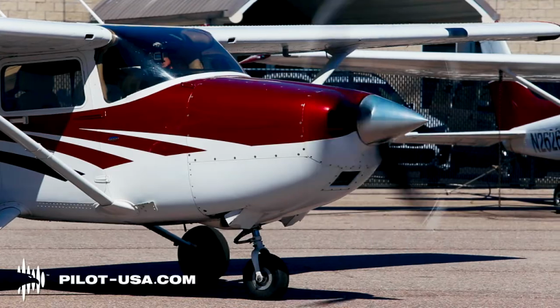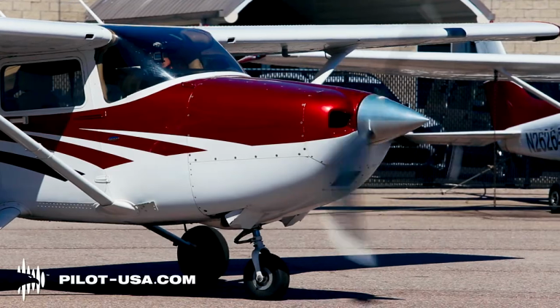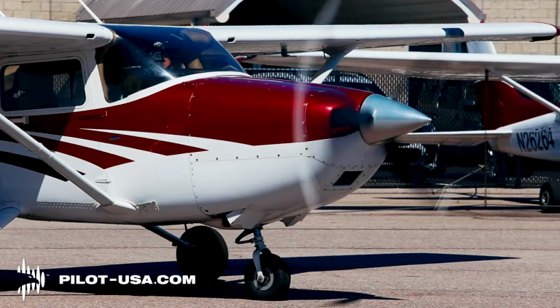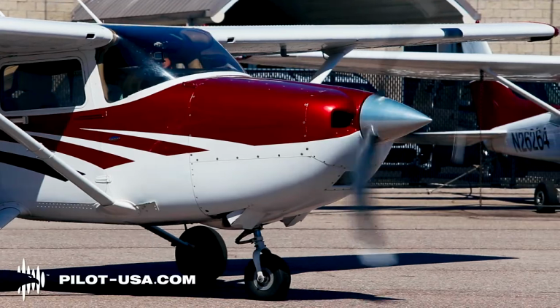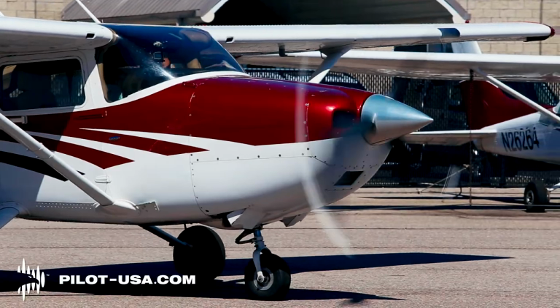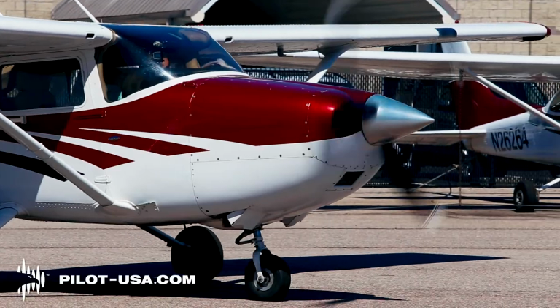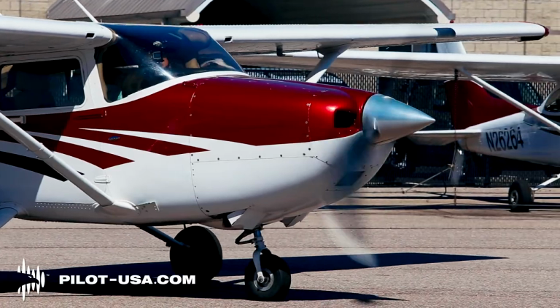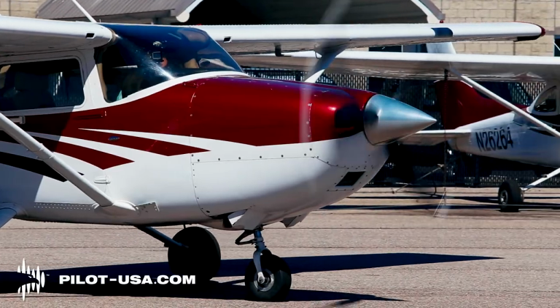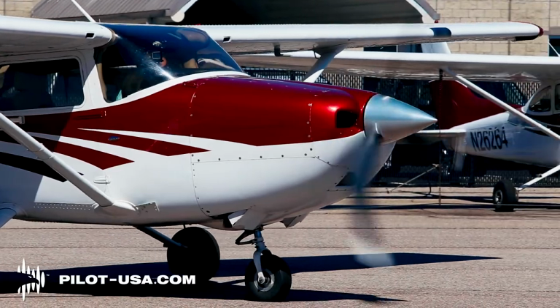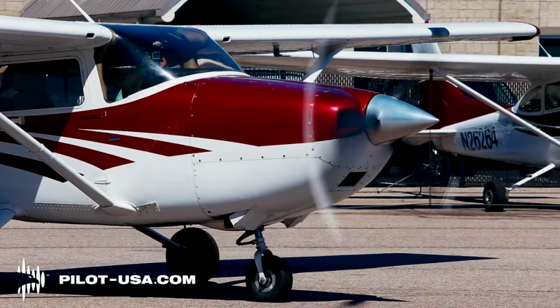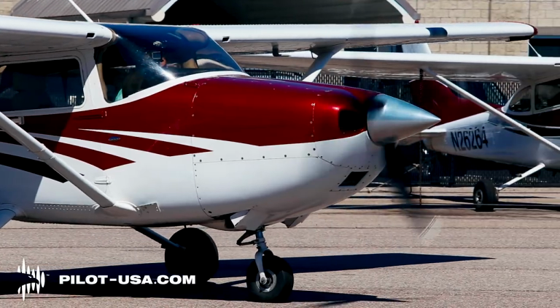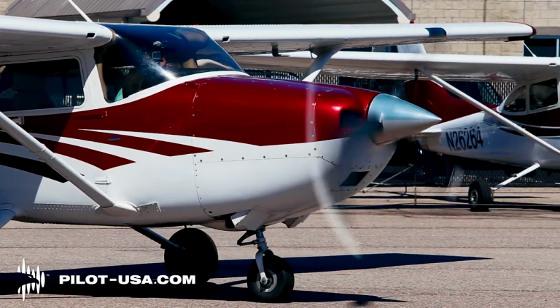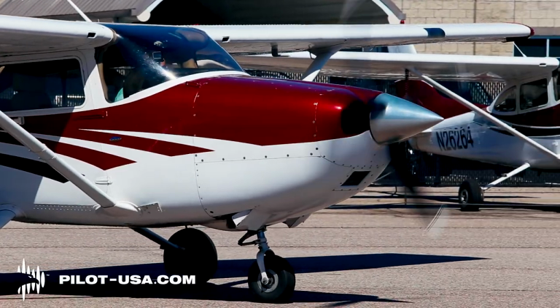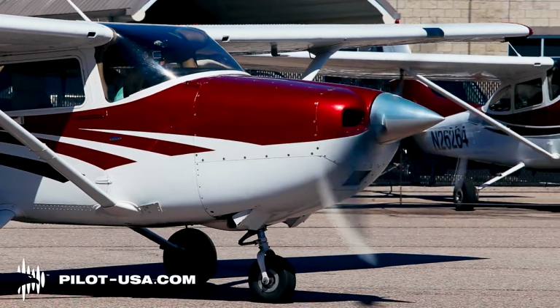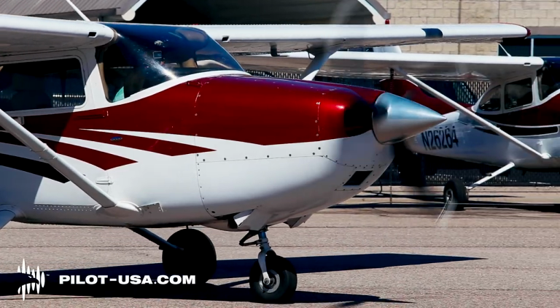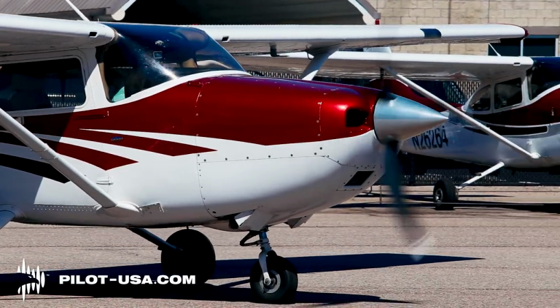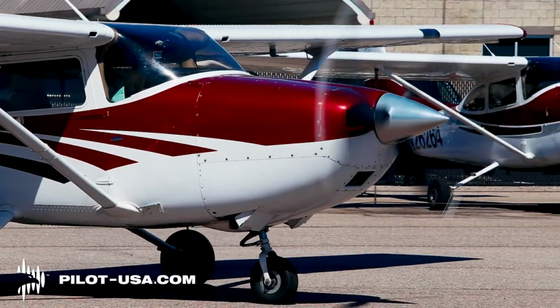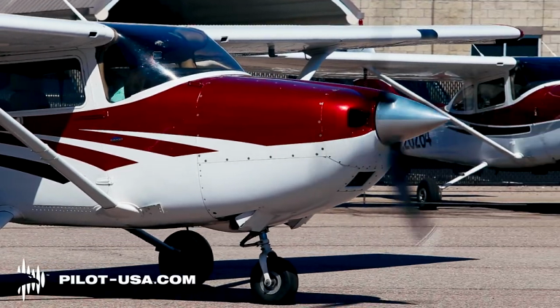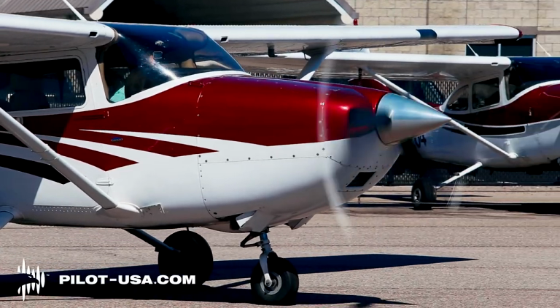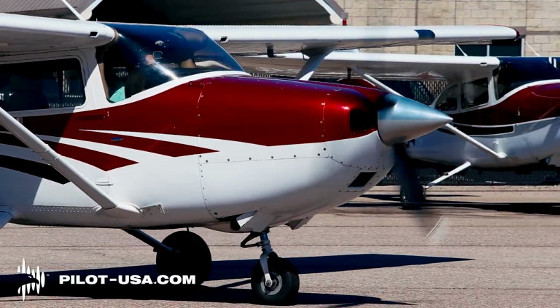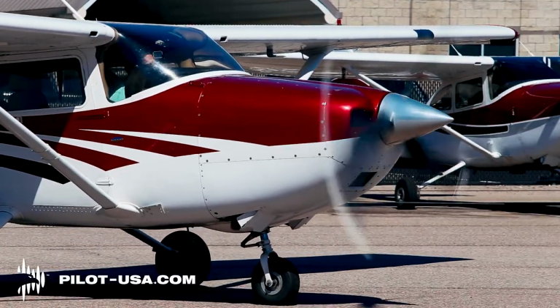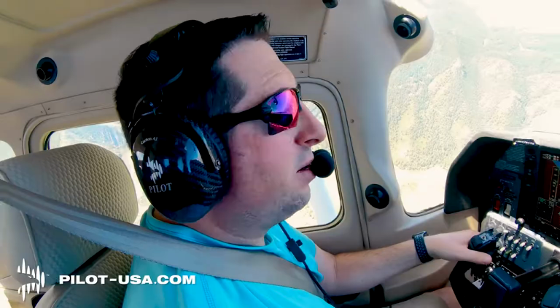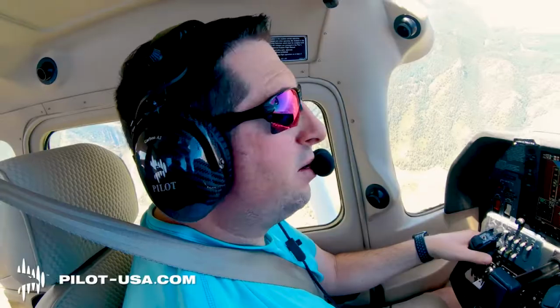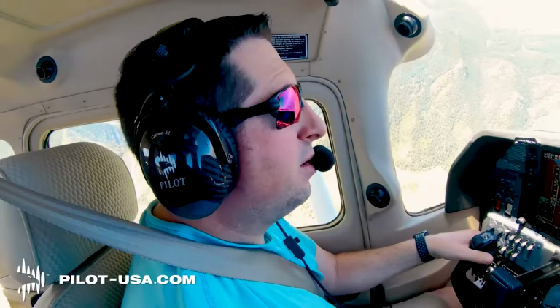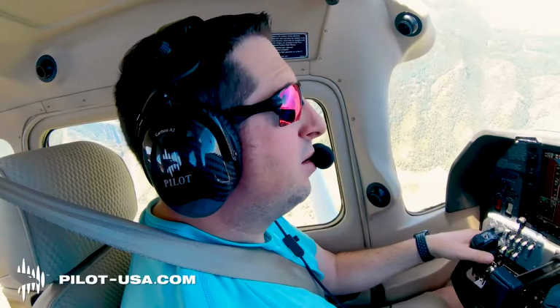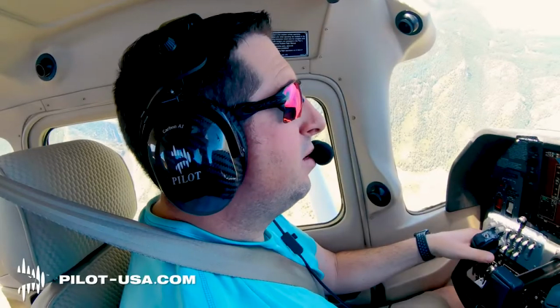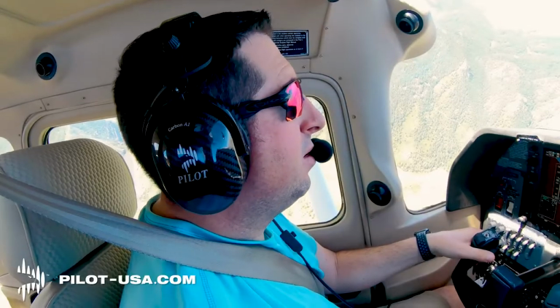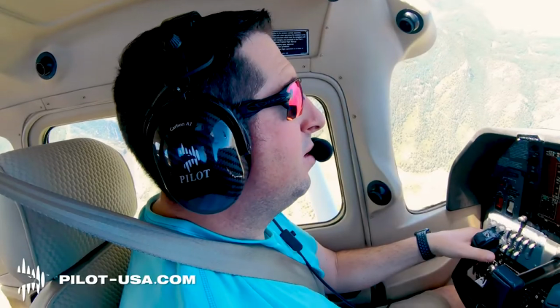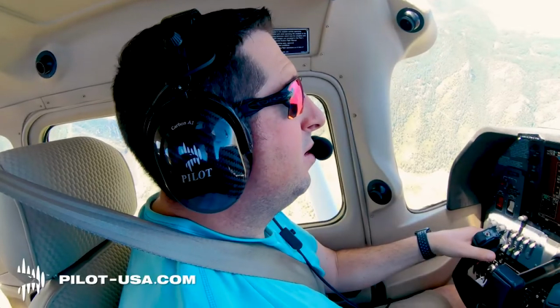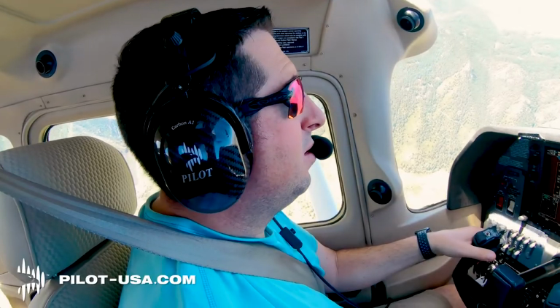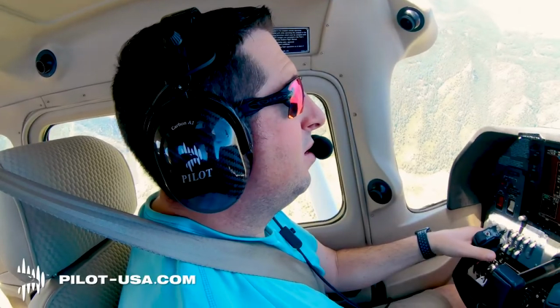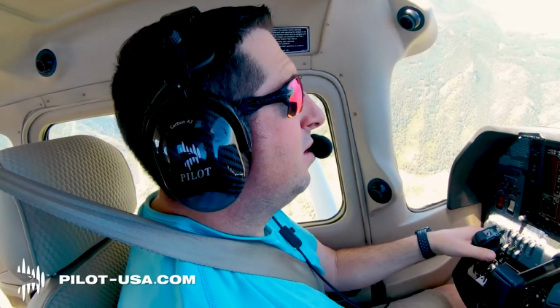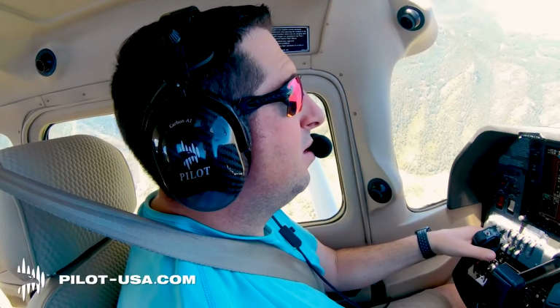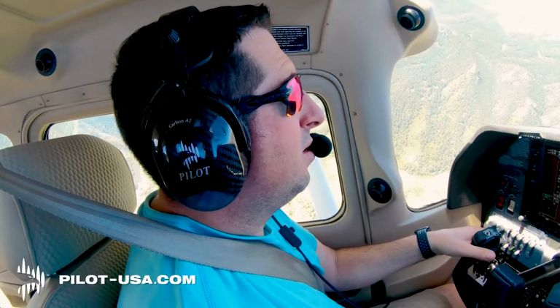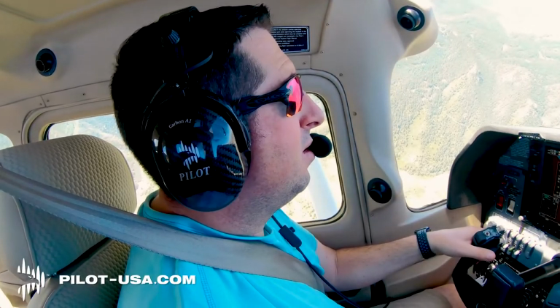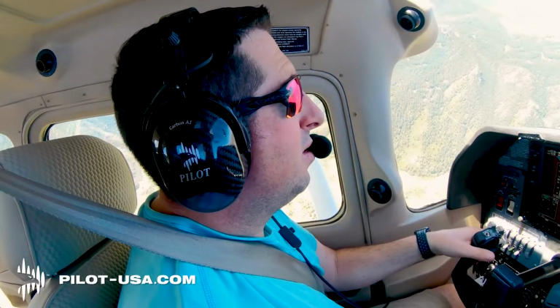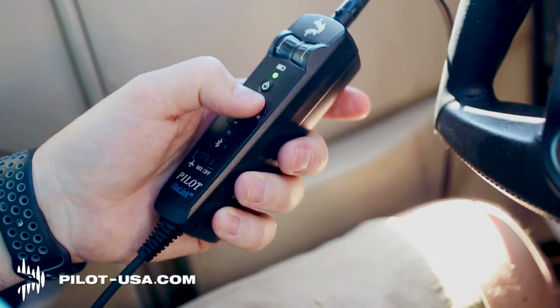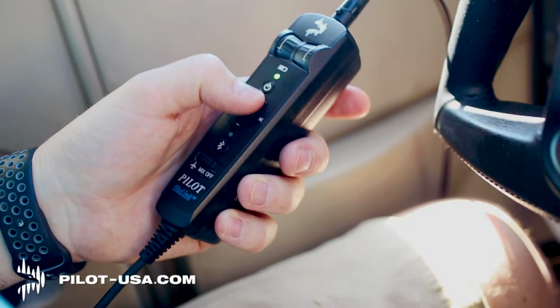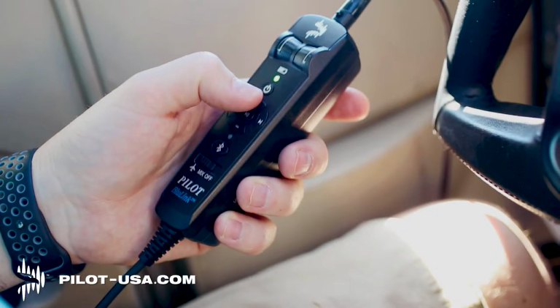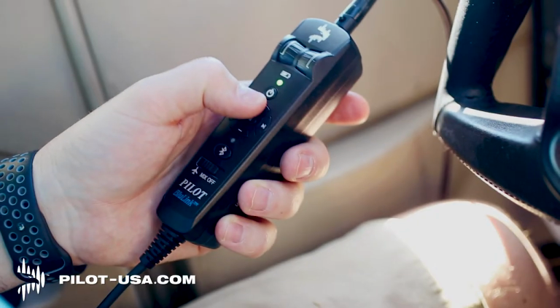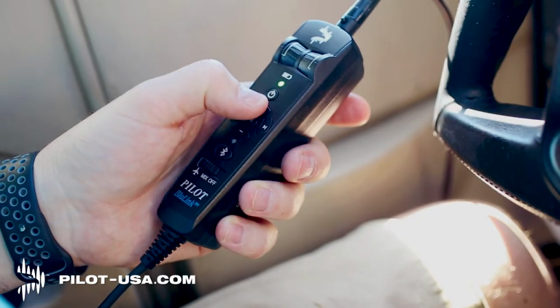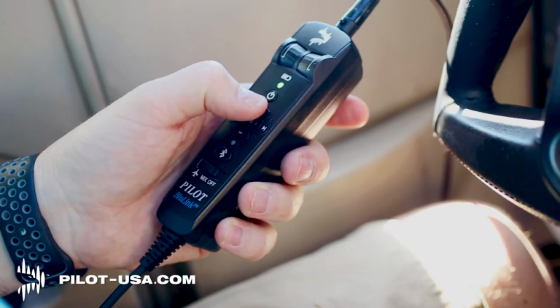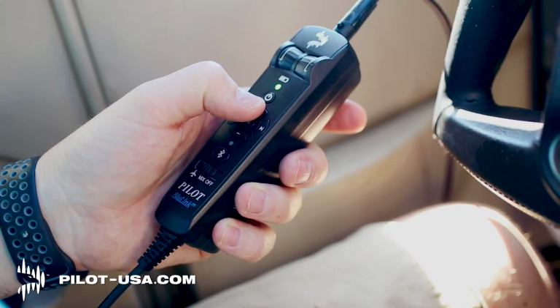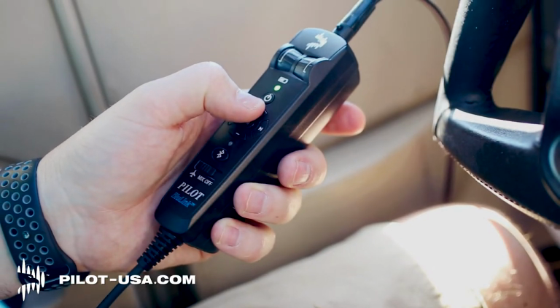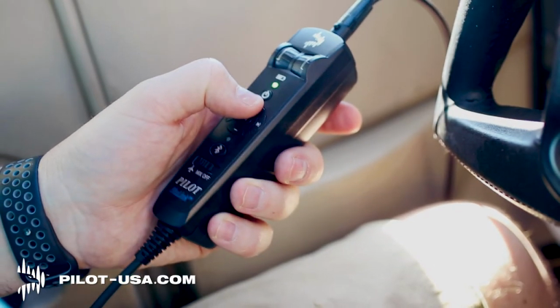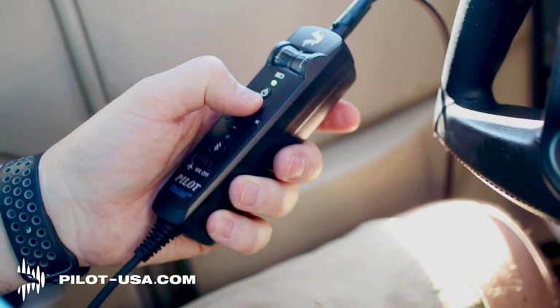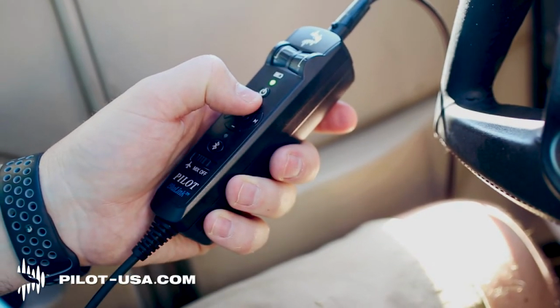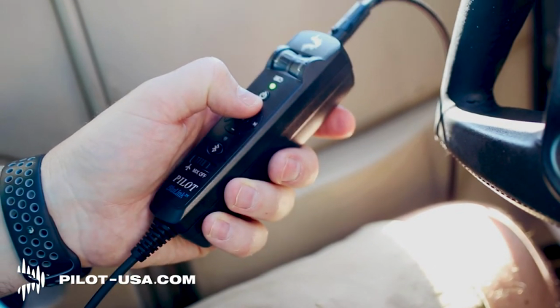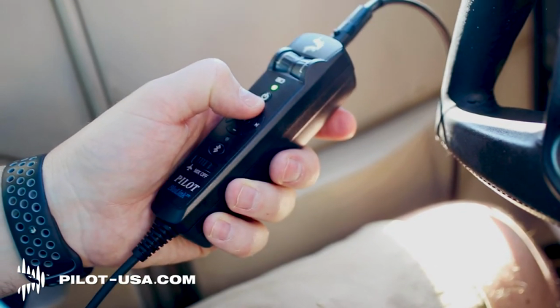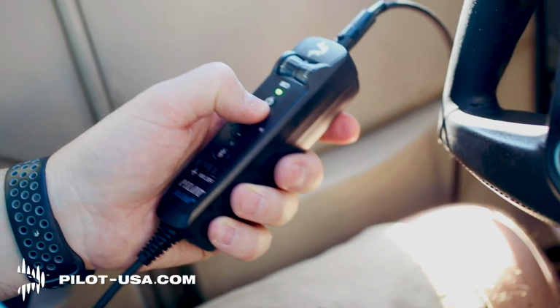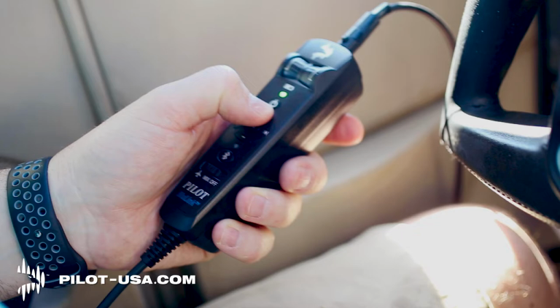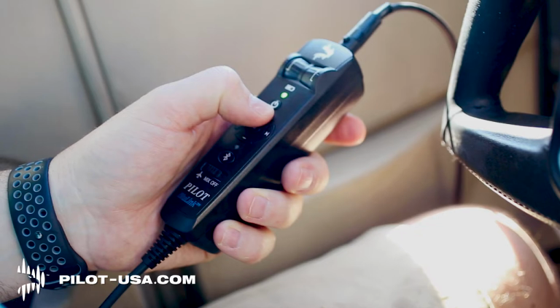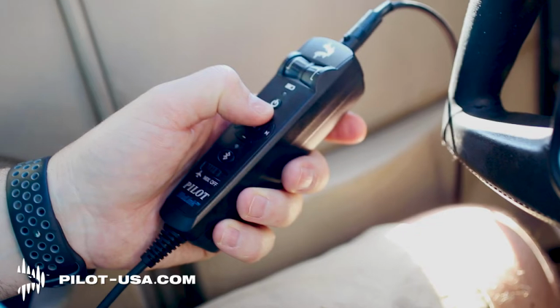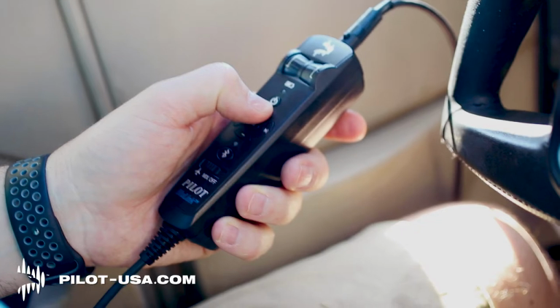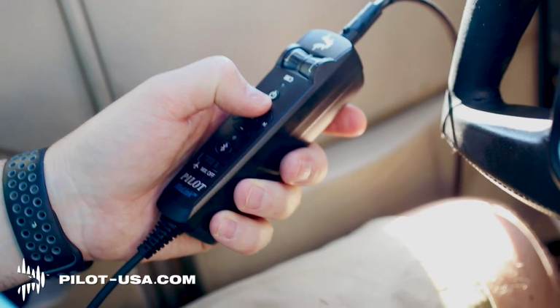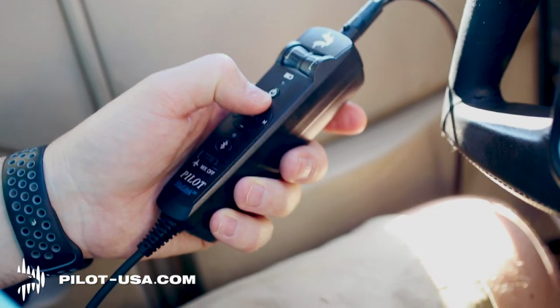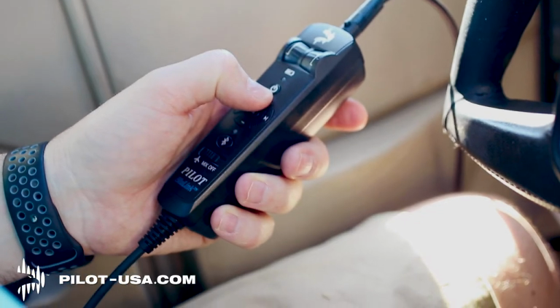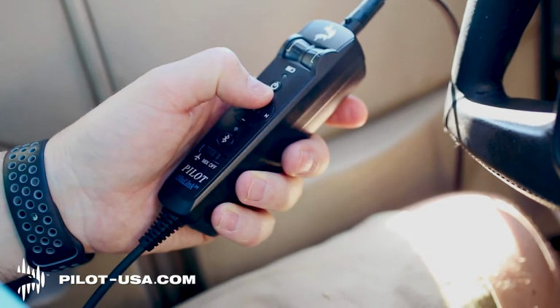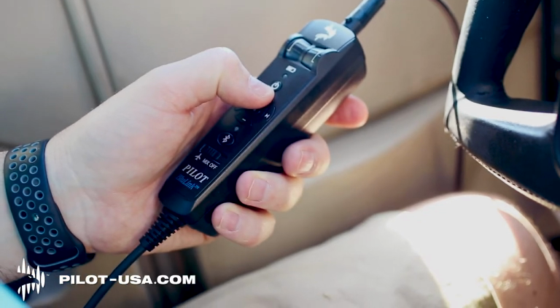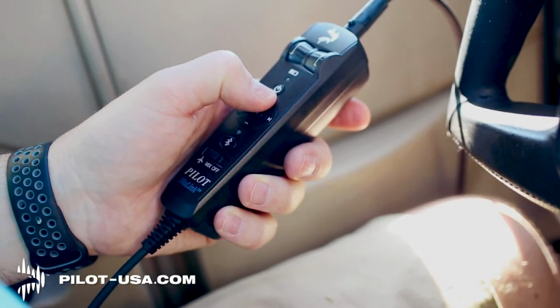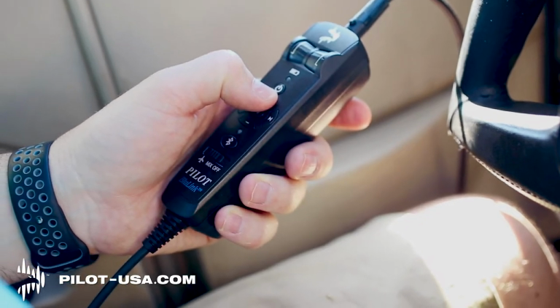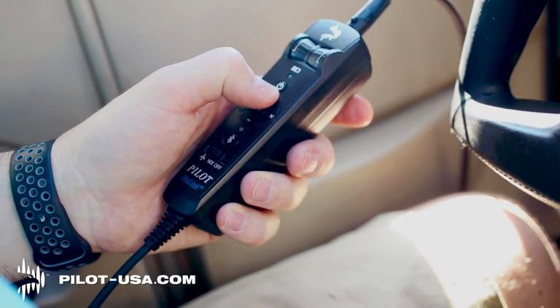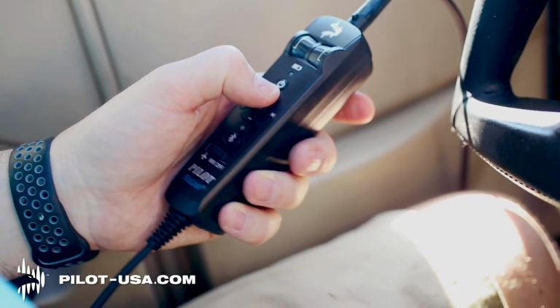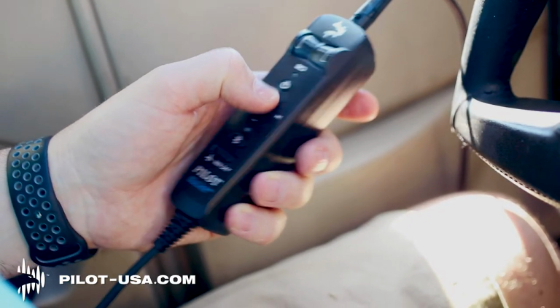Are you tired of tucking your phone under your headset to make a call, and having cords and adapters strewn about the cockpit?